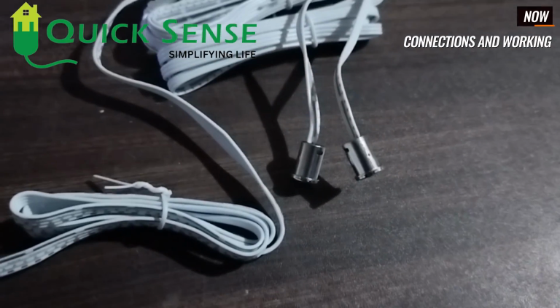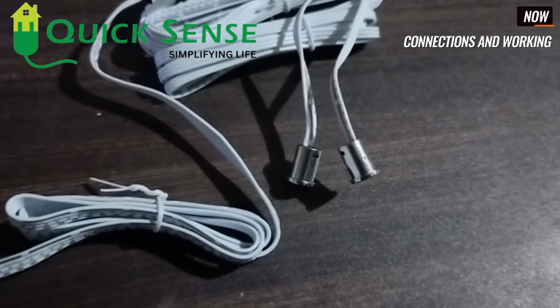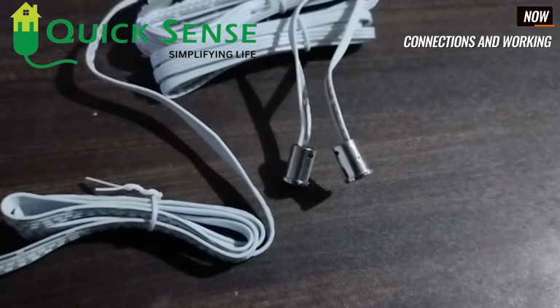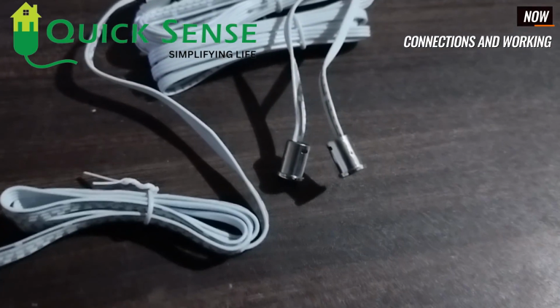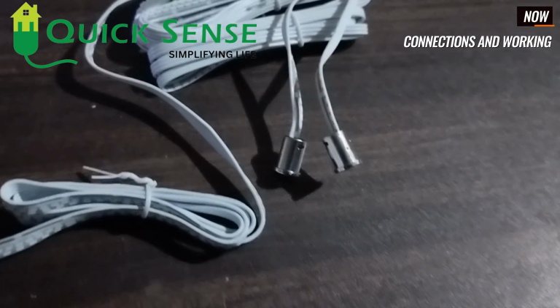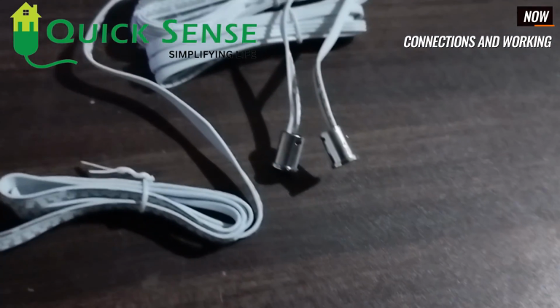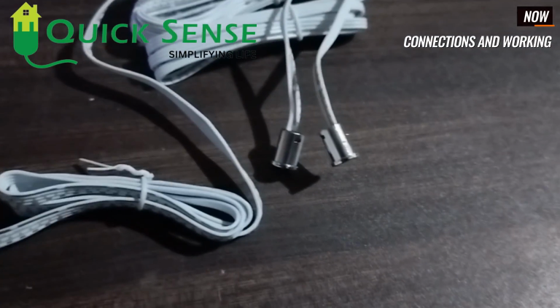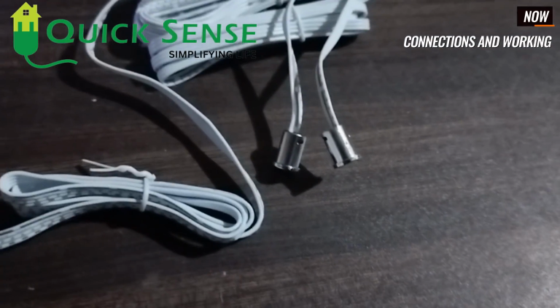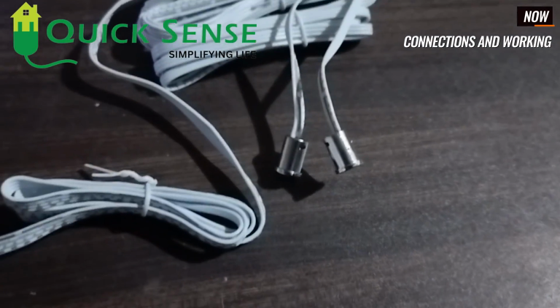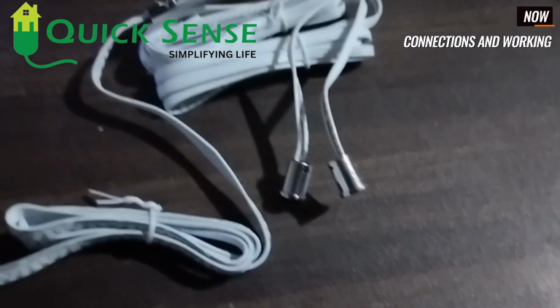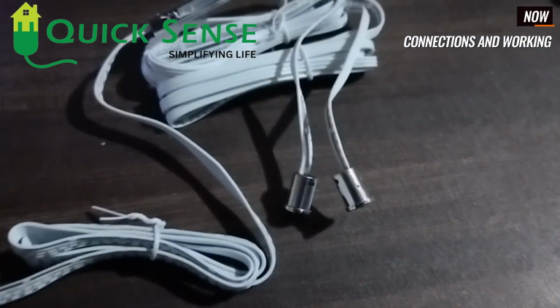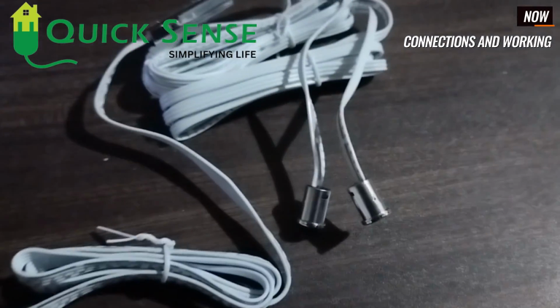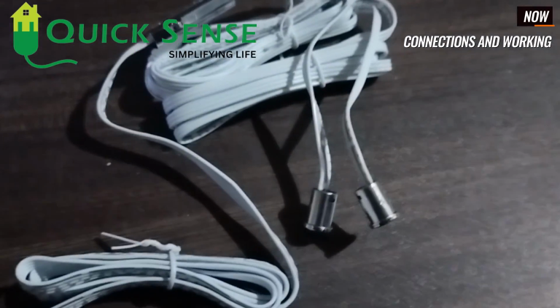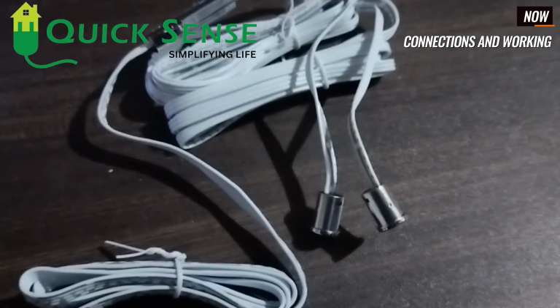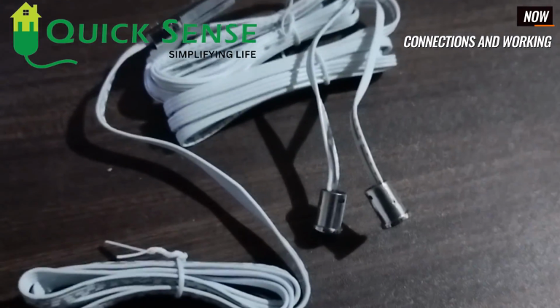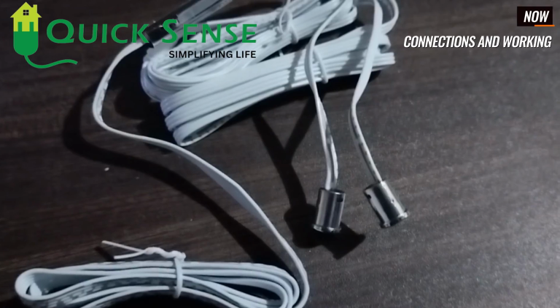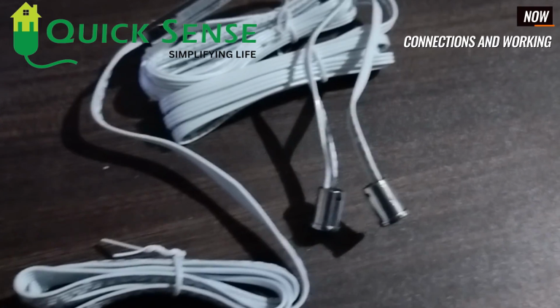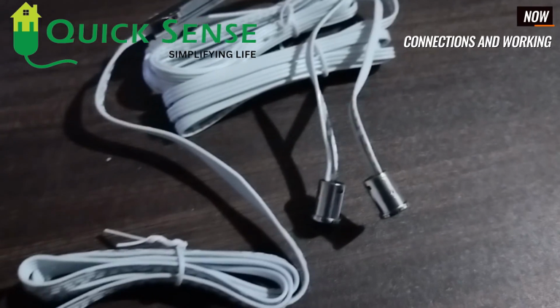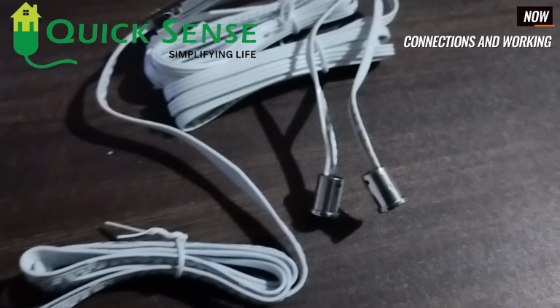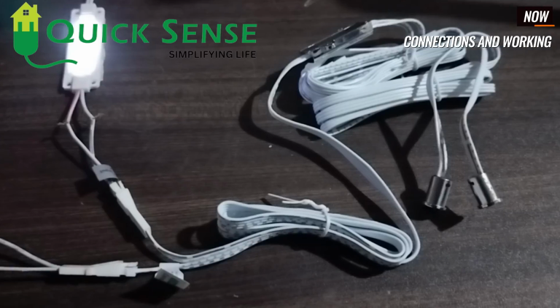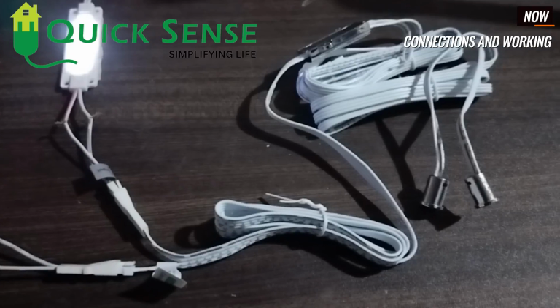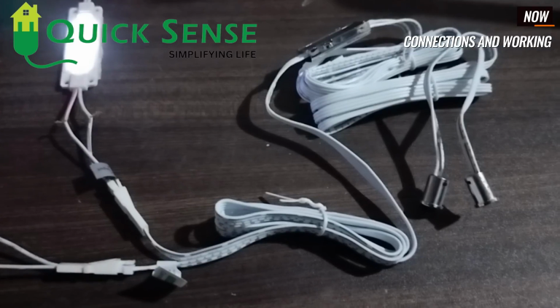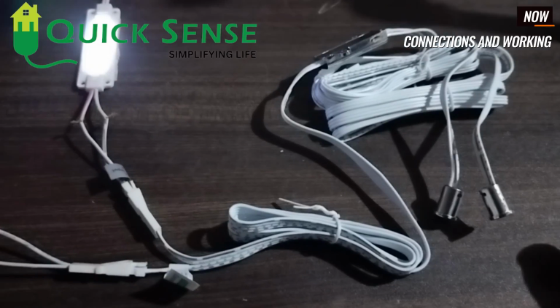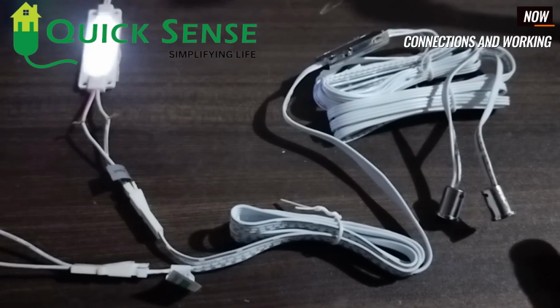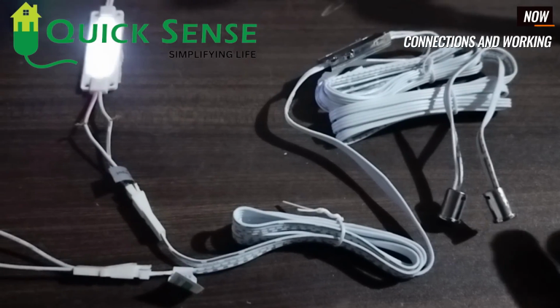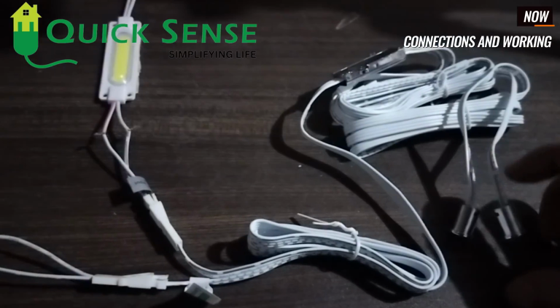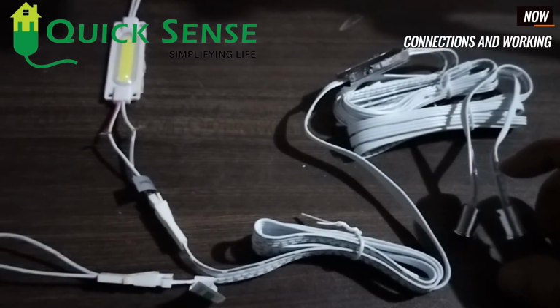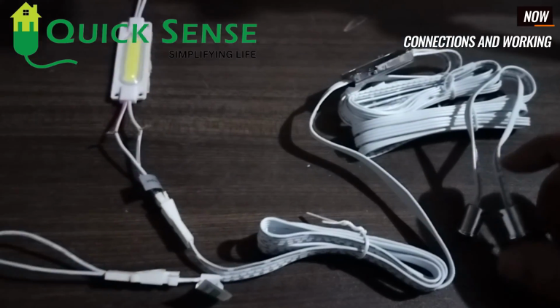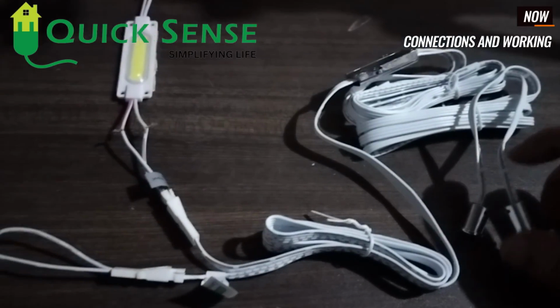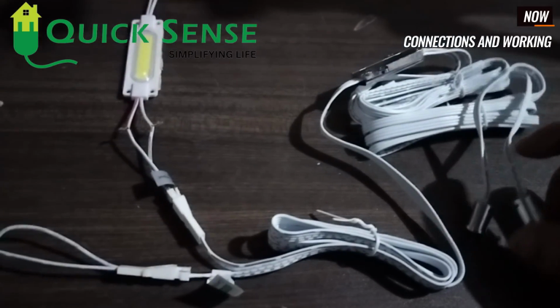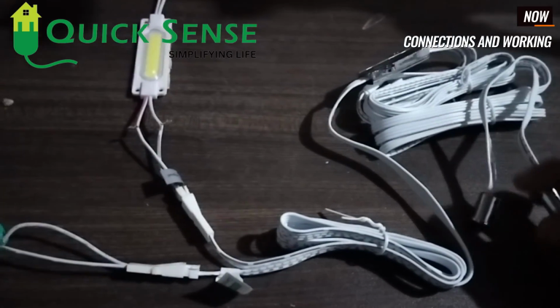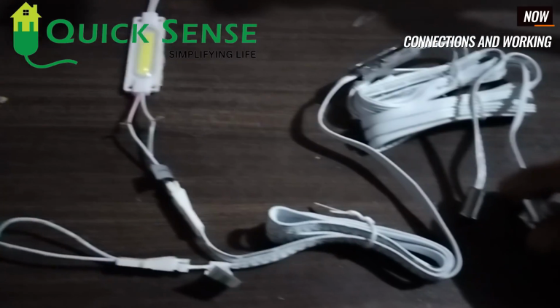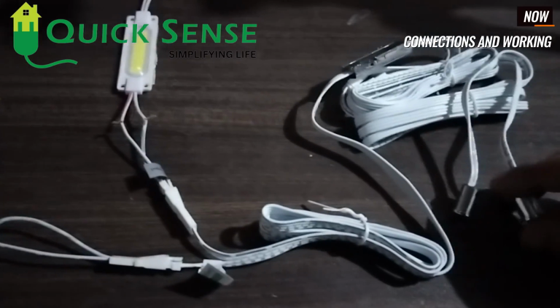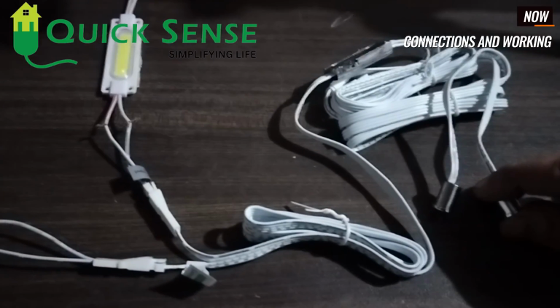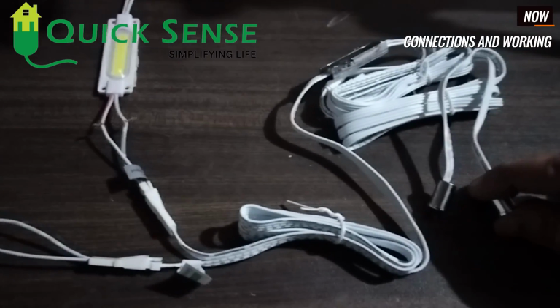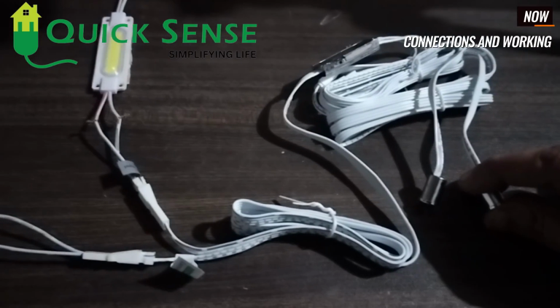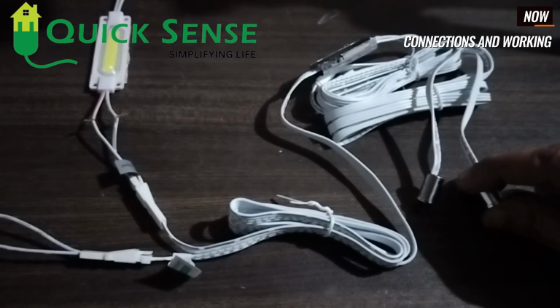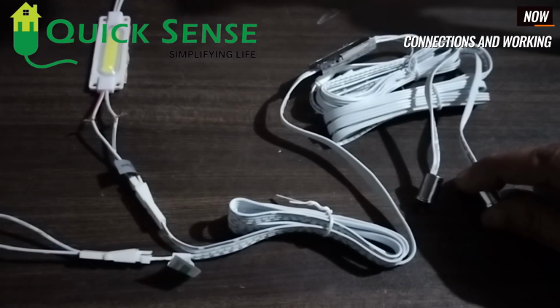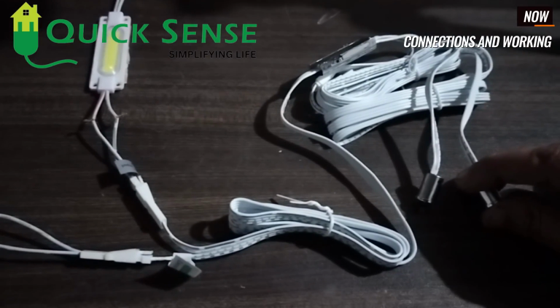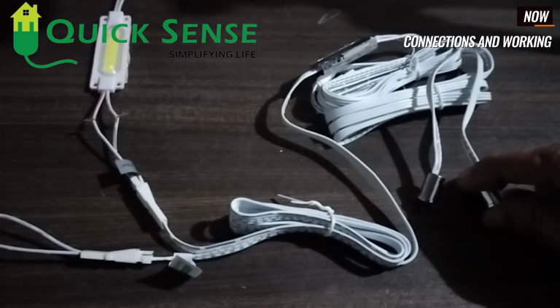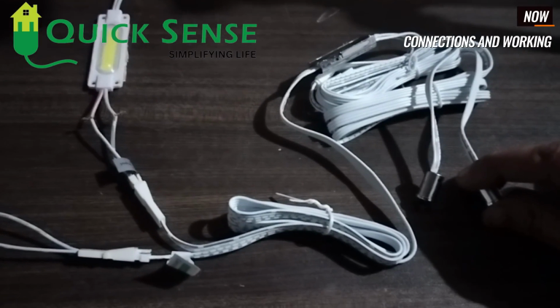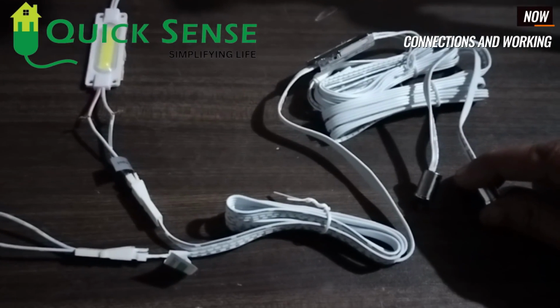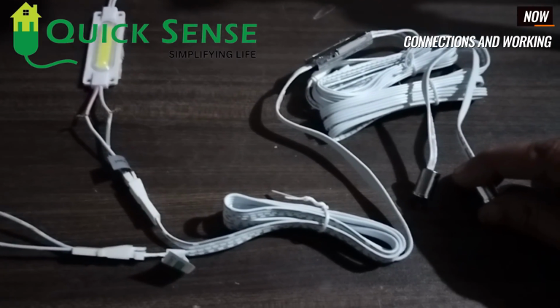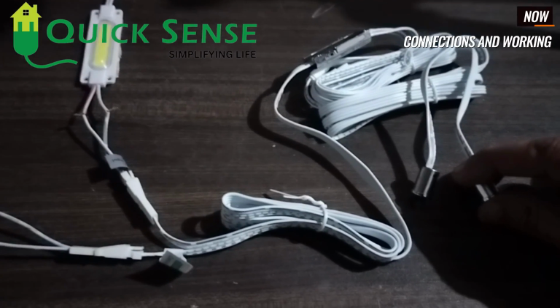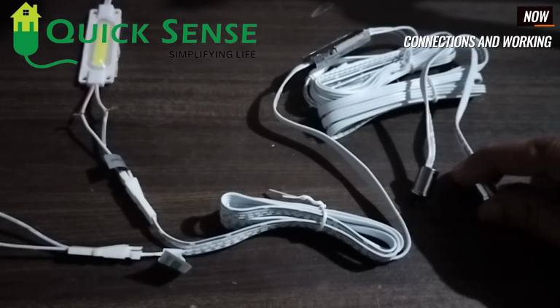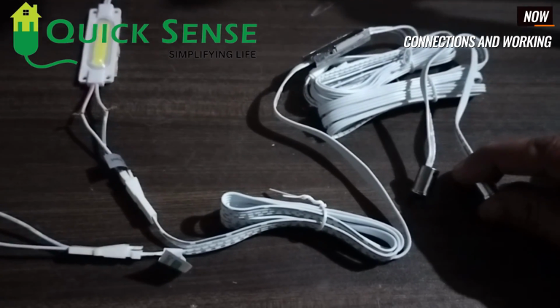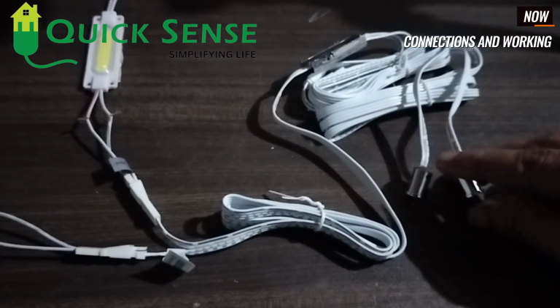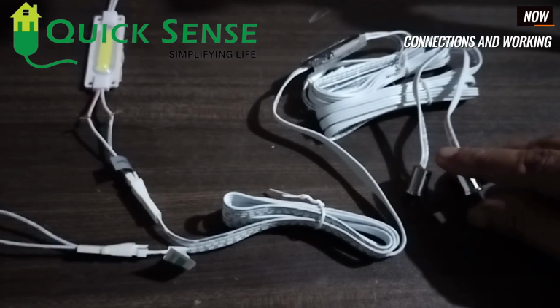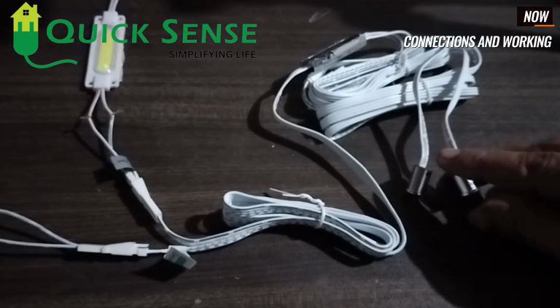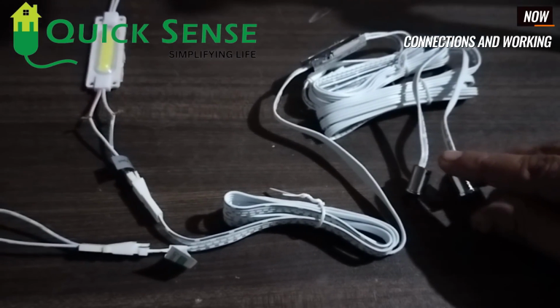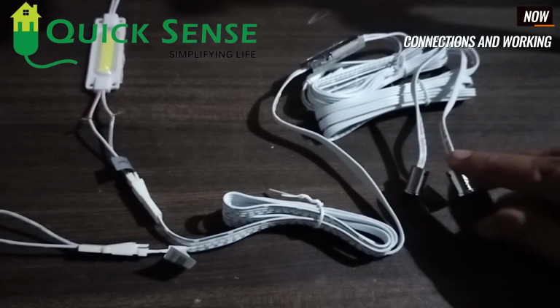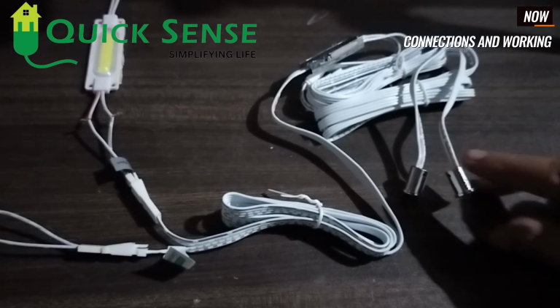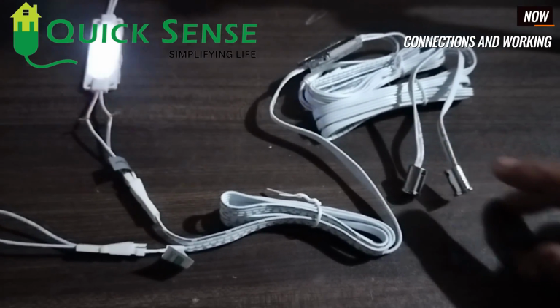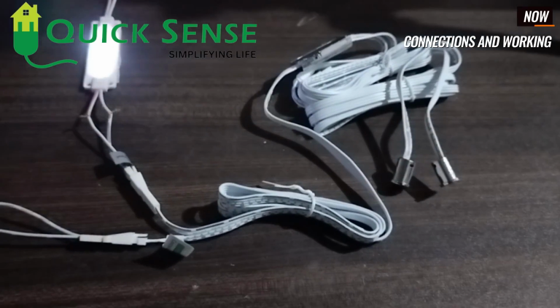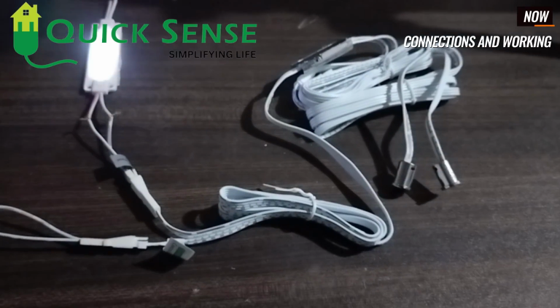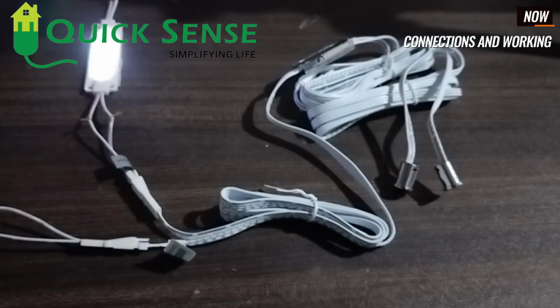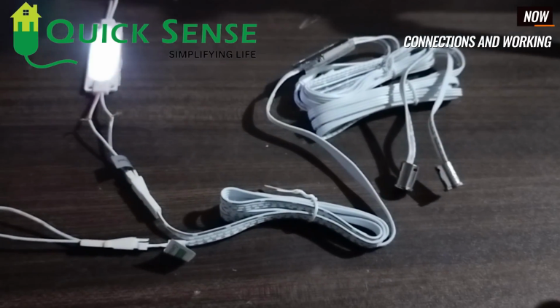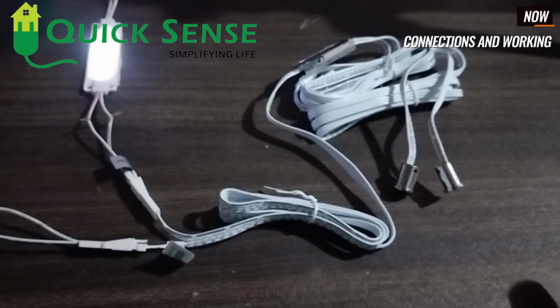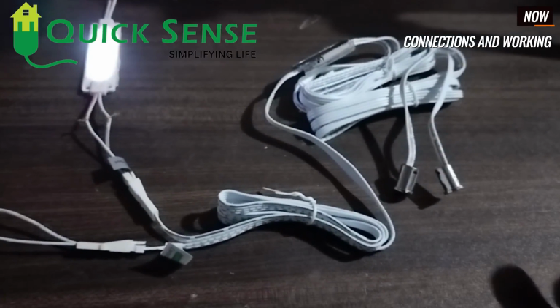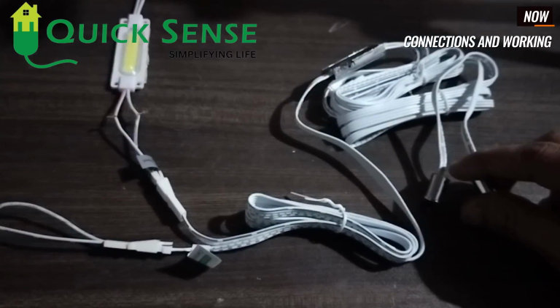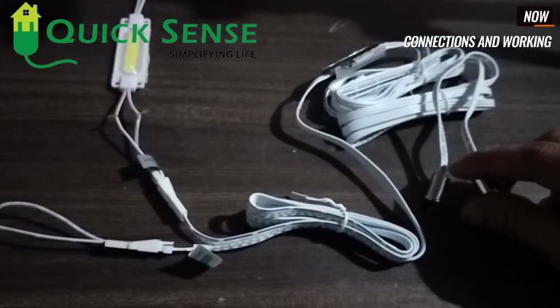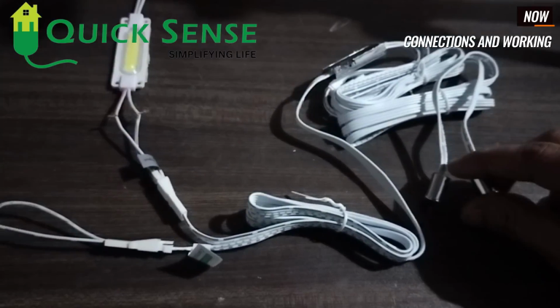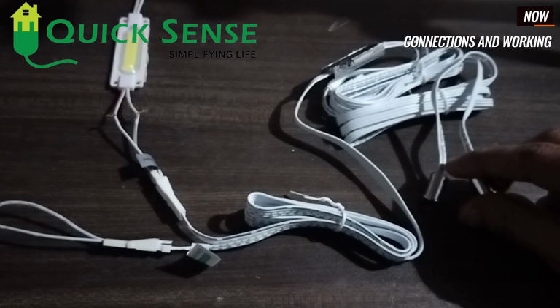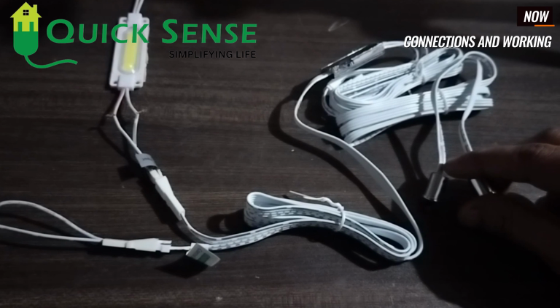This is a double door sensor so there are two sensor probes. Now I am closing the door — the light gets automatically off. I am opening the door — the light is on. Closing again, the light goes off; opening, the light turns on.